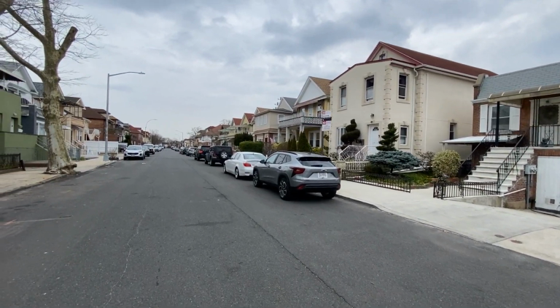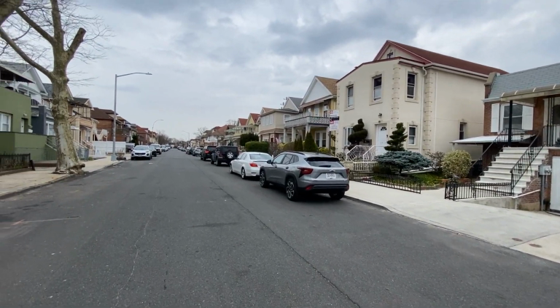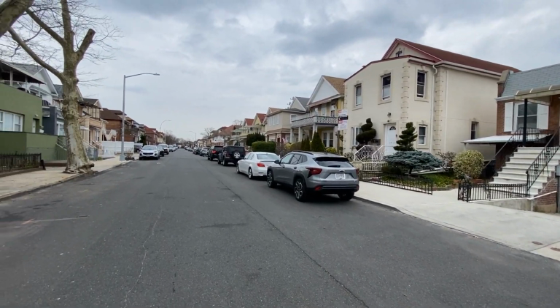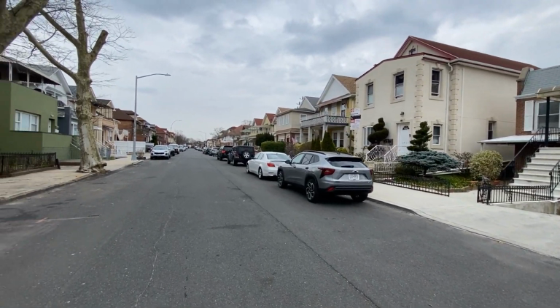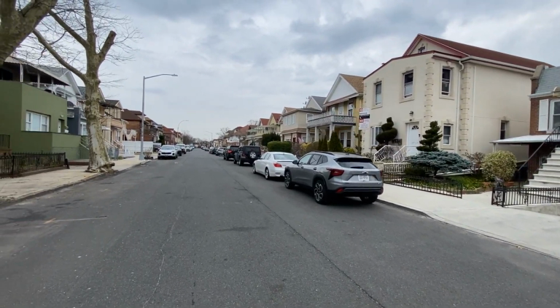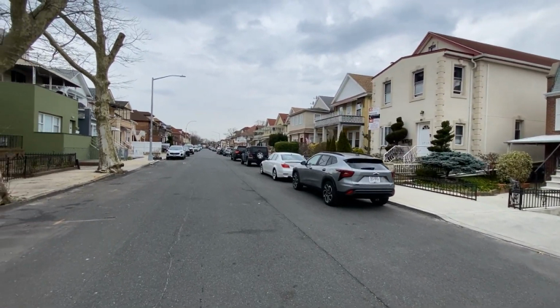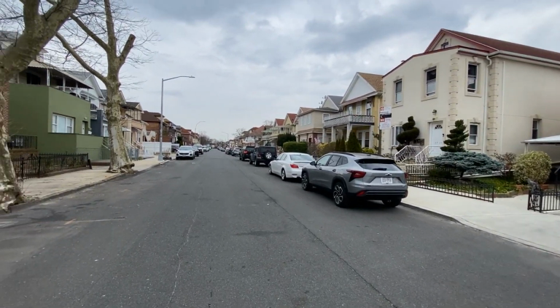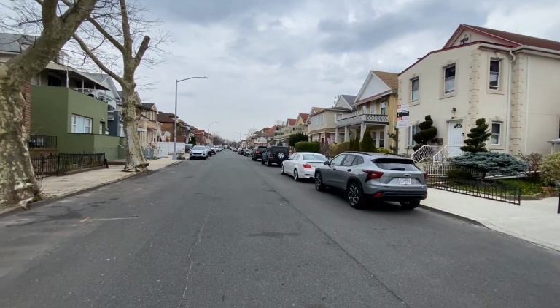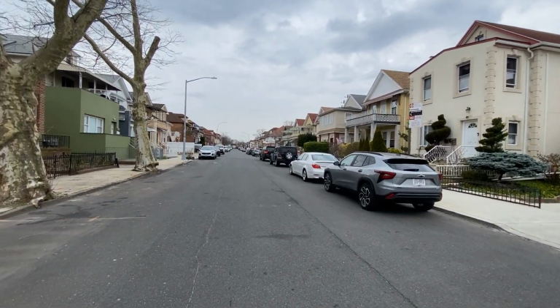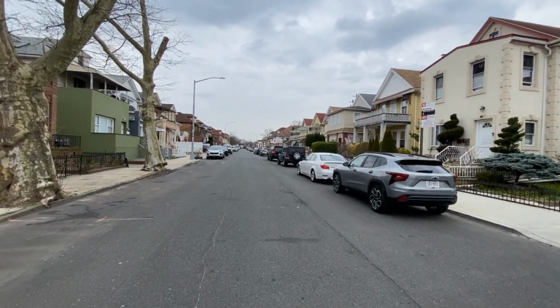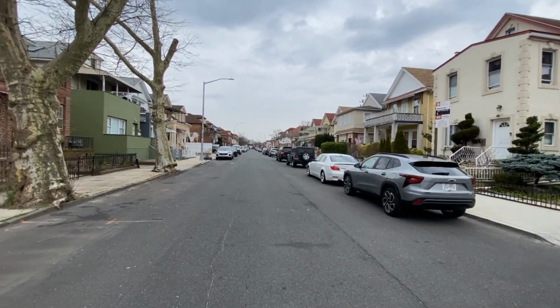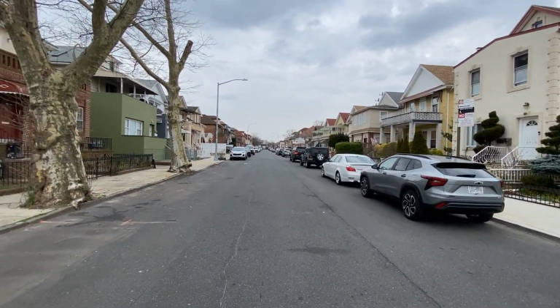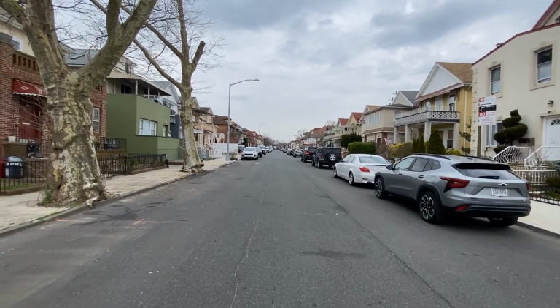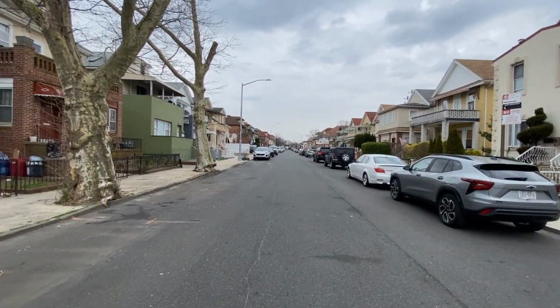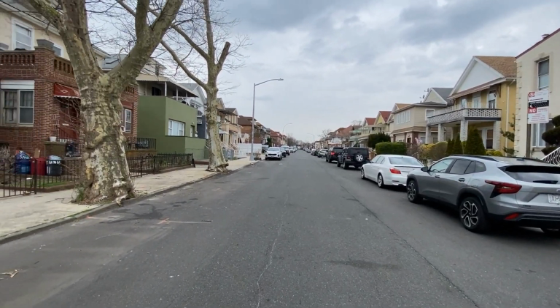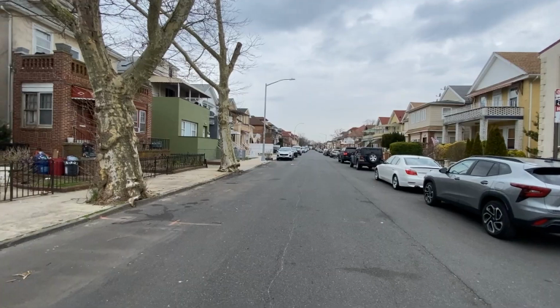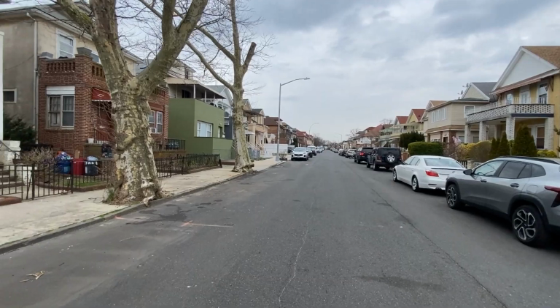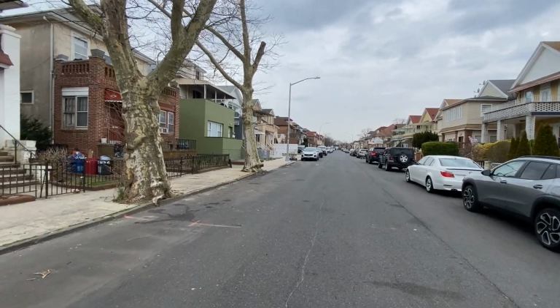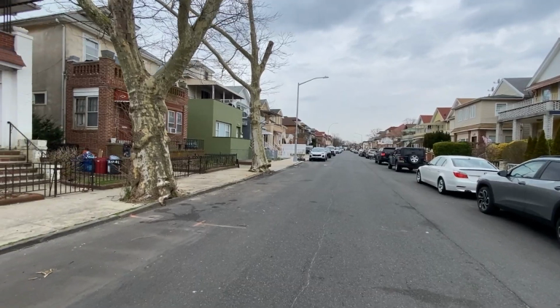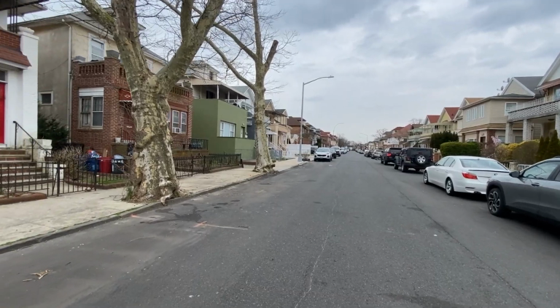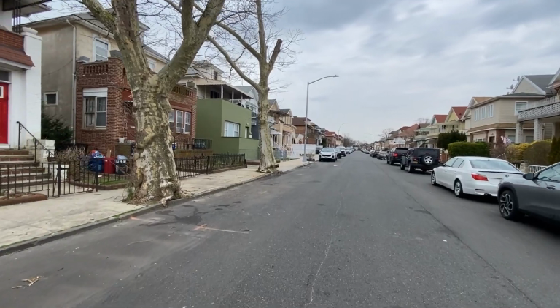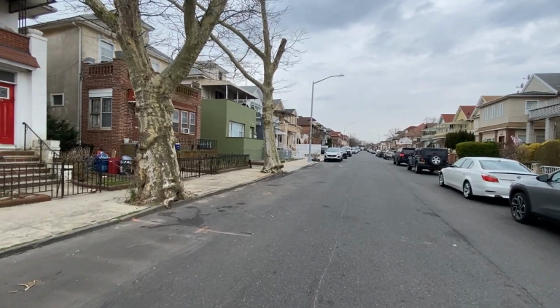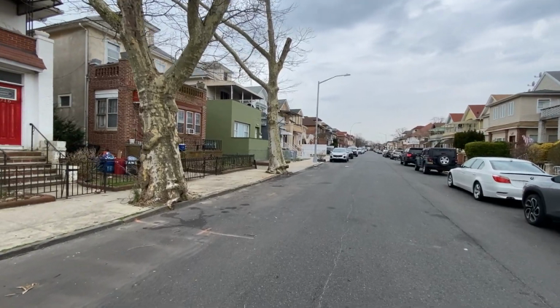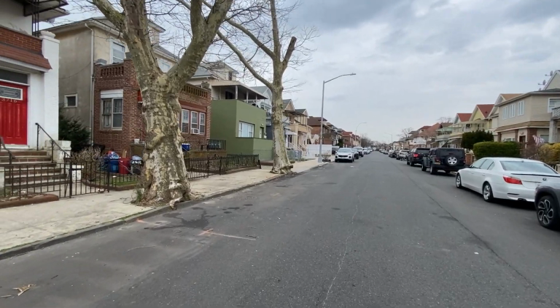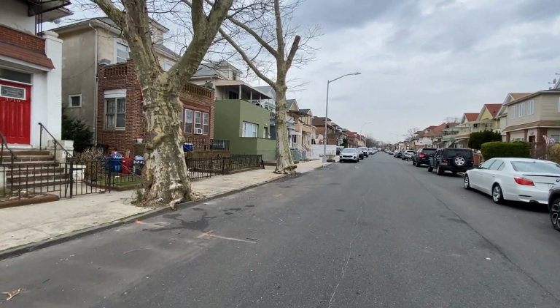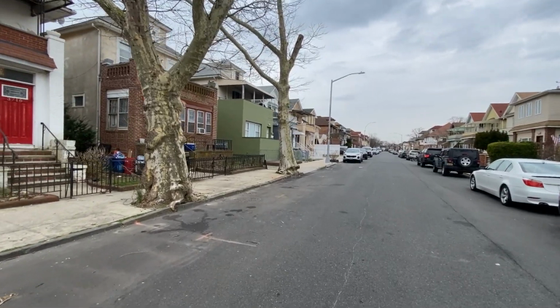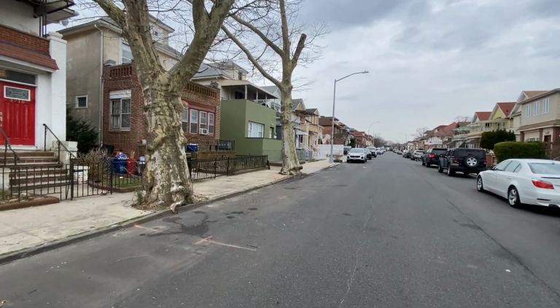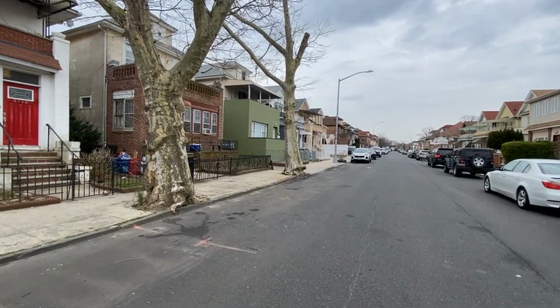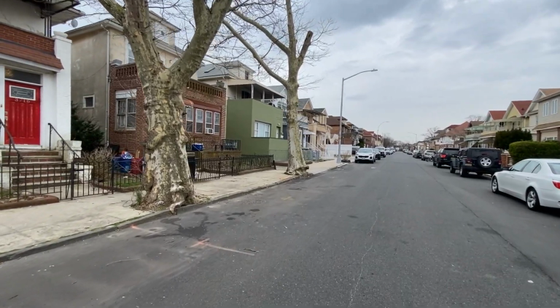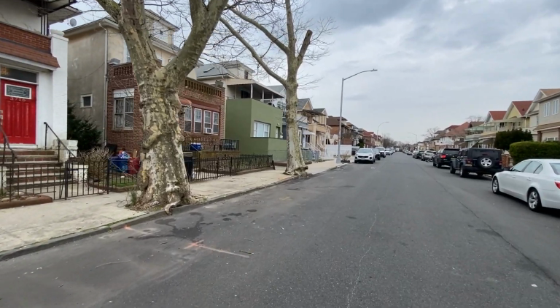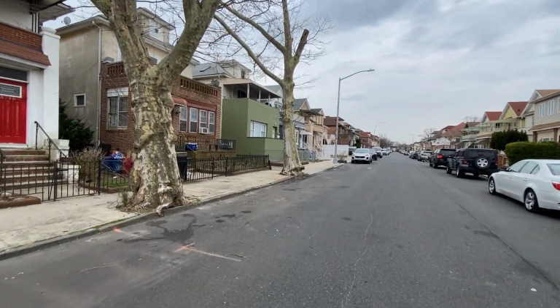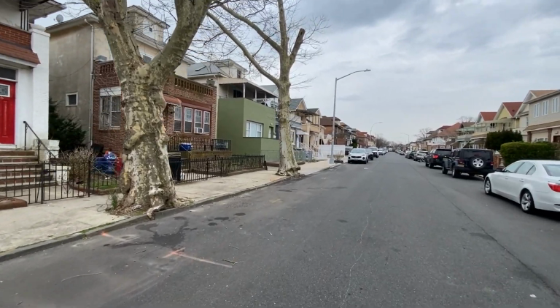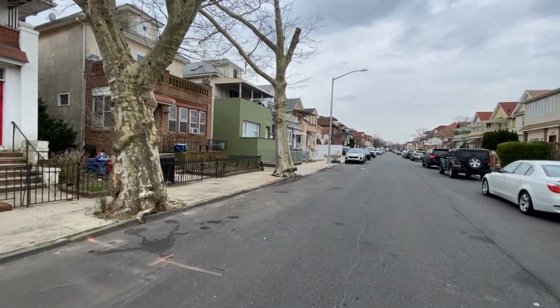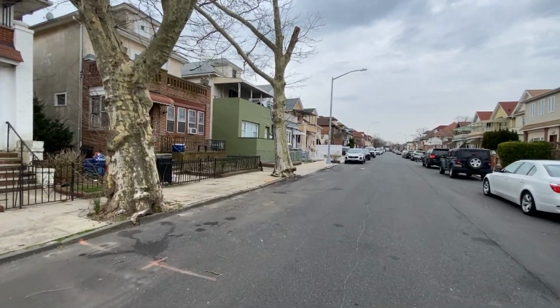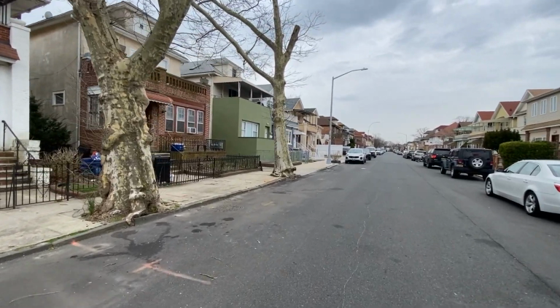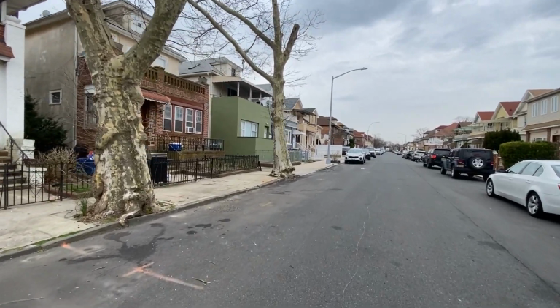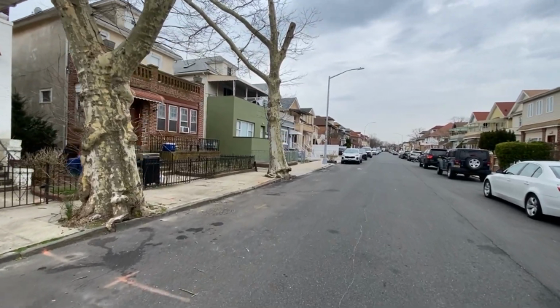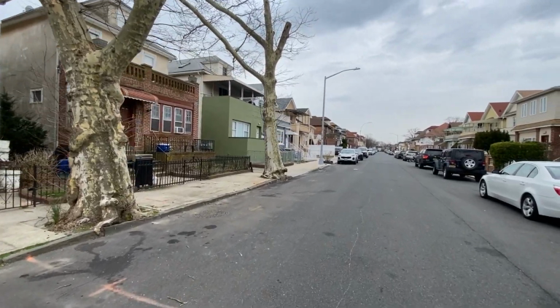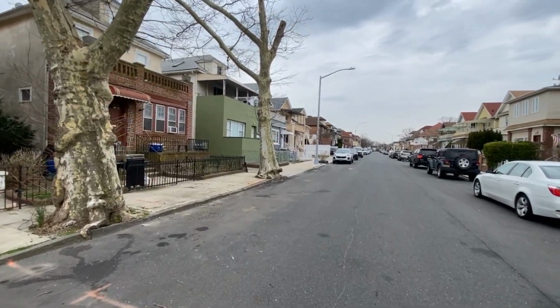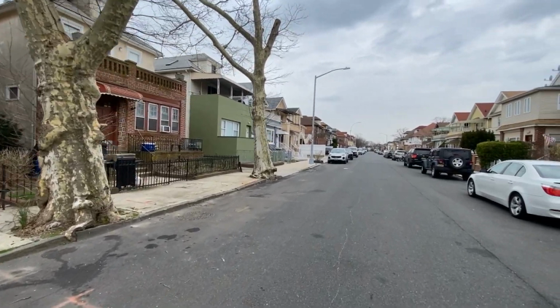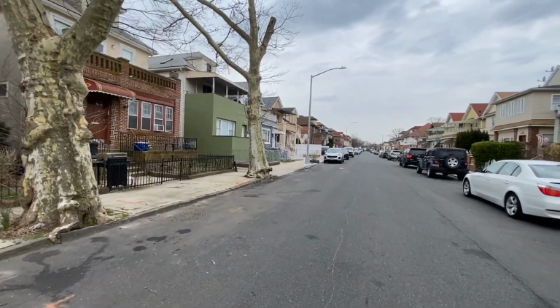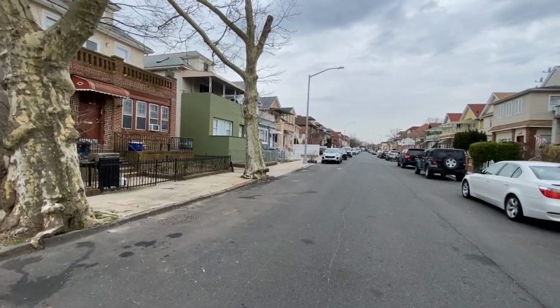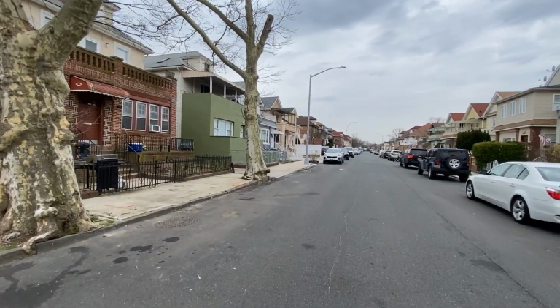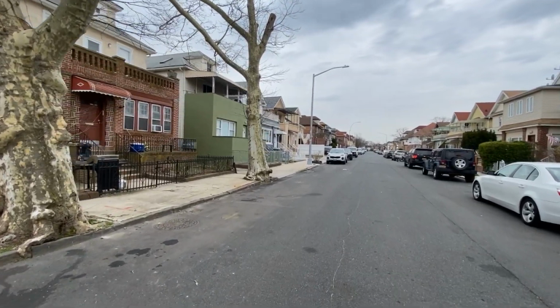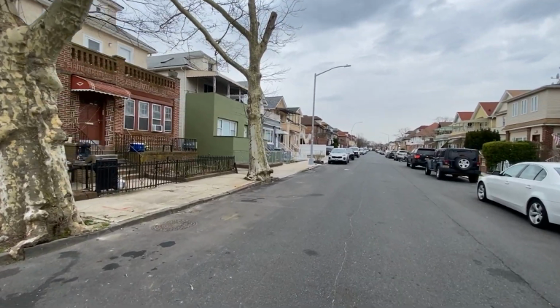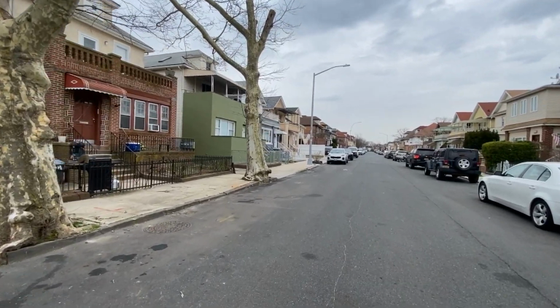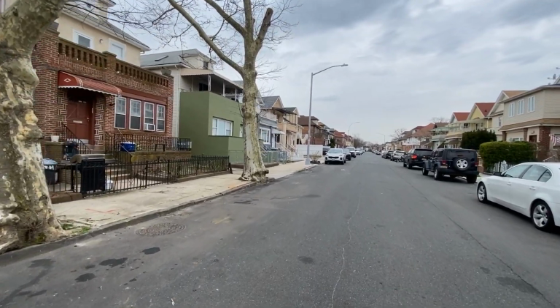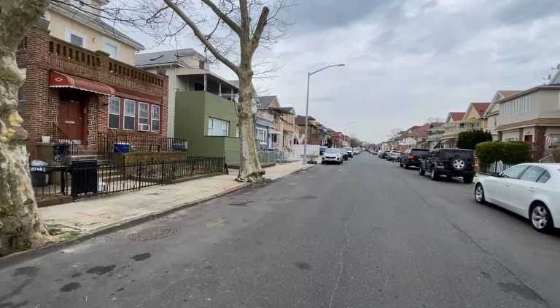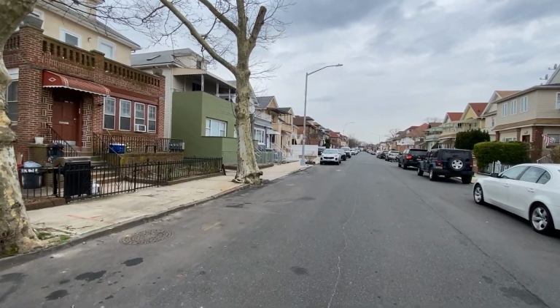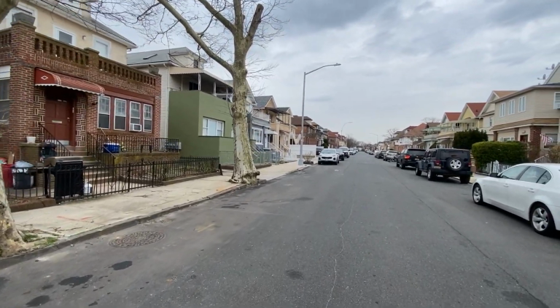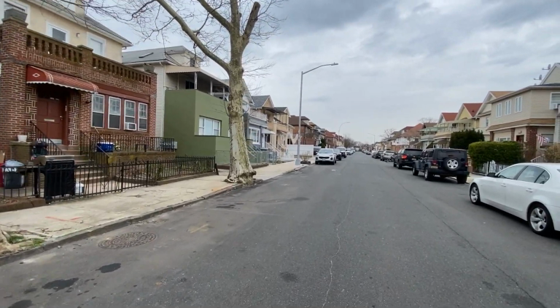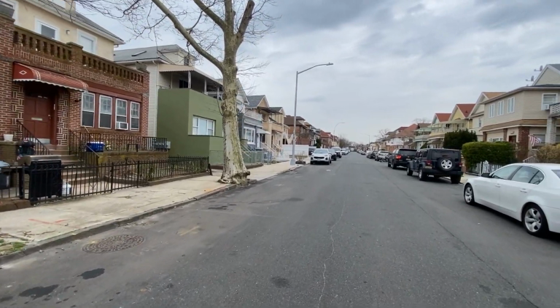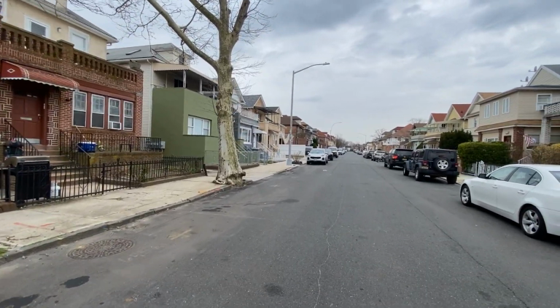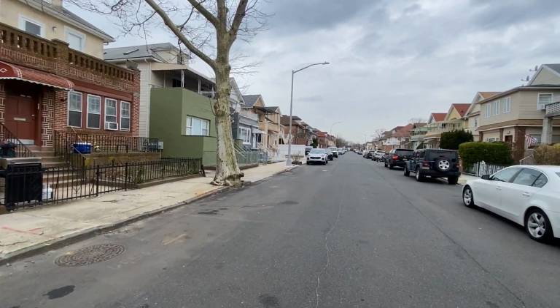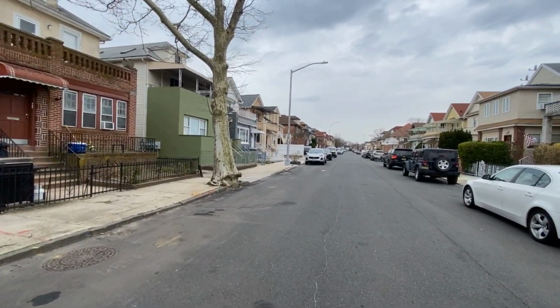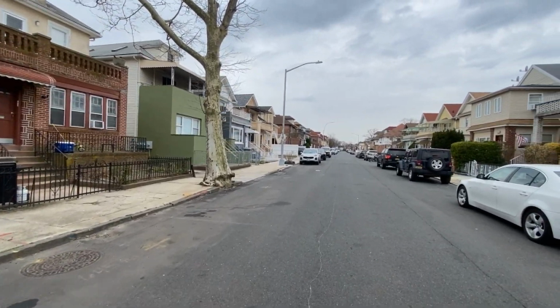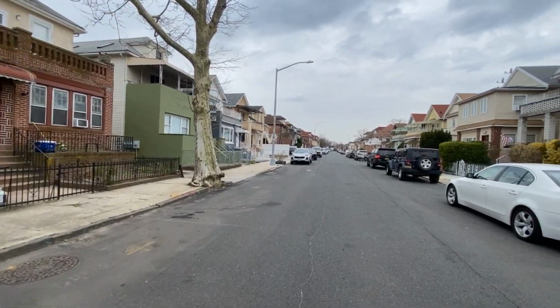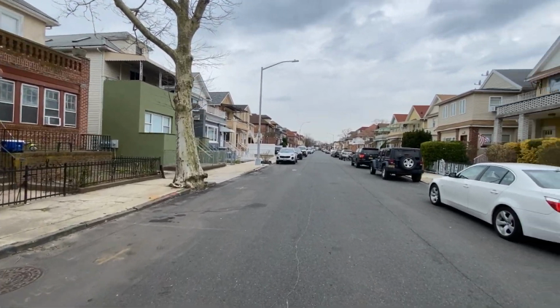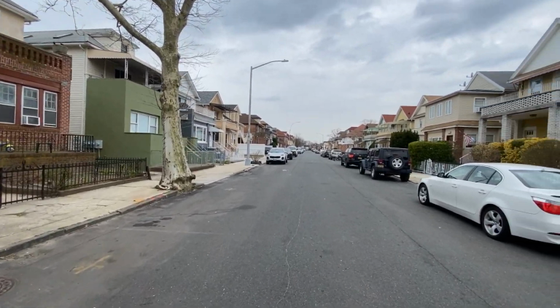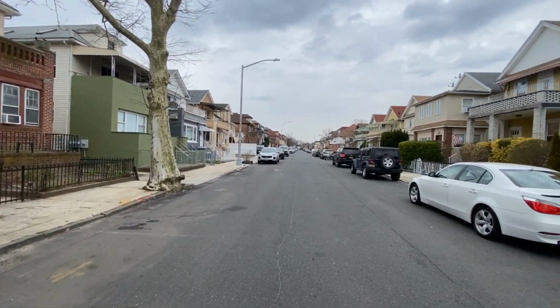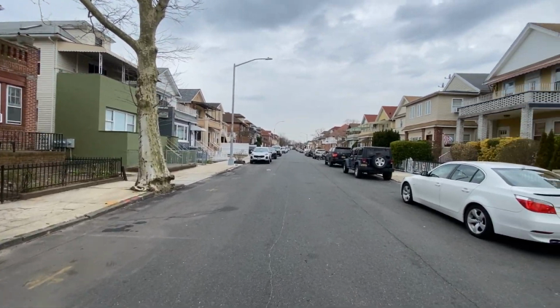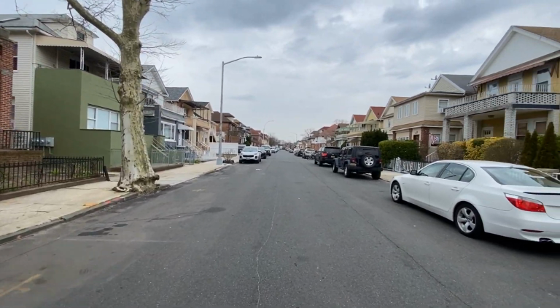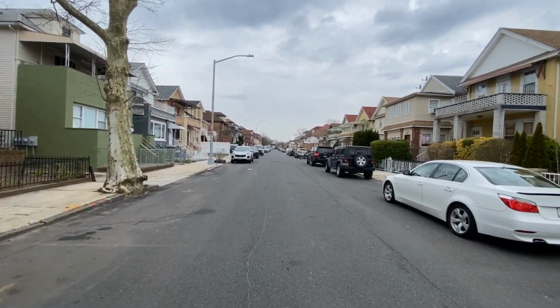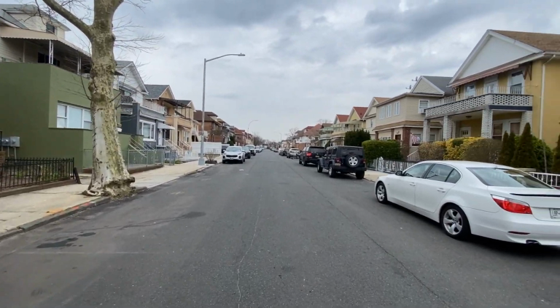Seagate is a beautiful neighborhood. It's quiet, as you can see, and there's not a lot of traffic or anything.